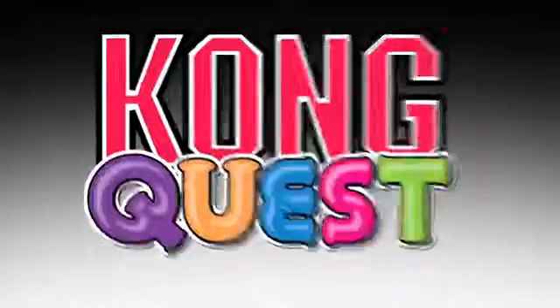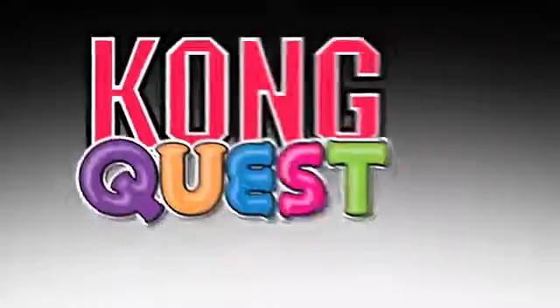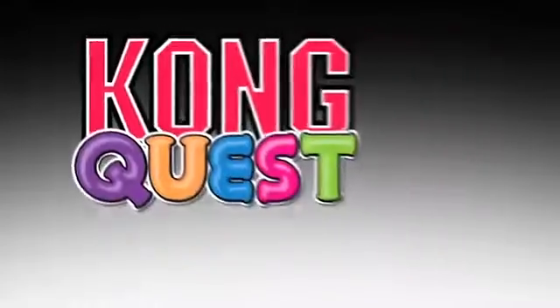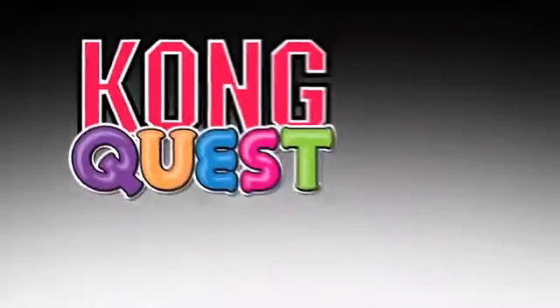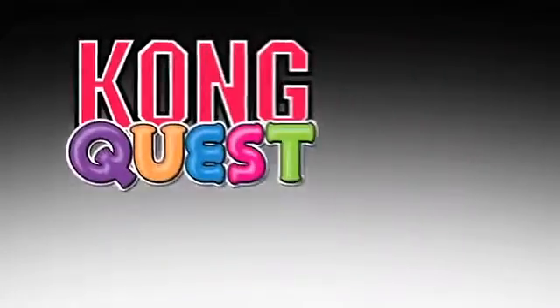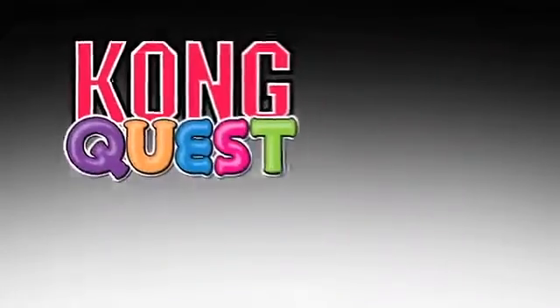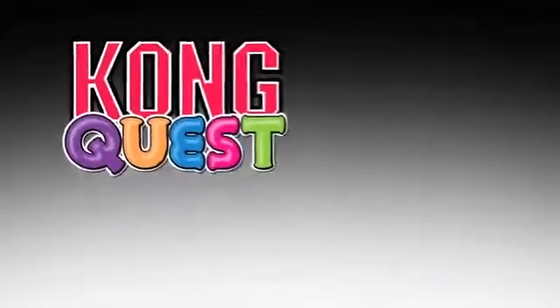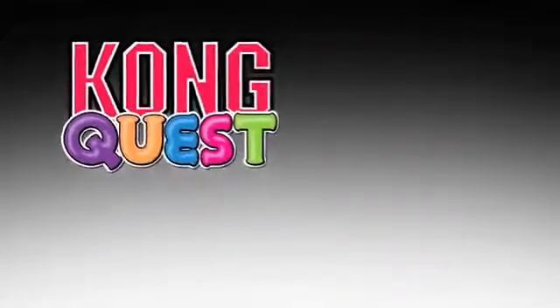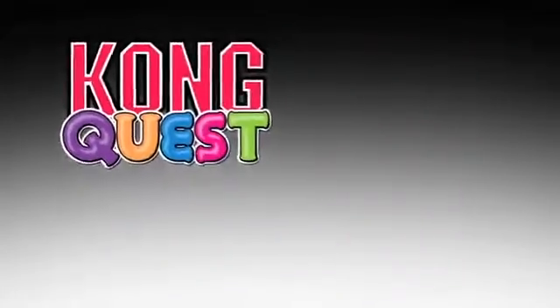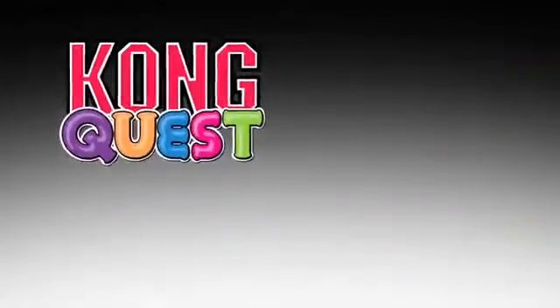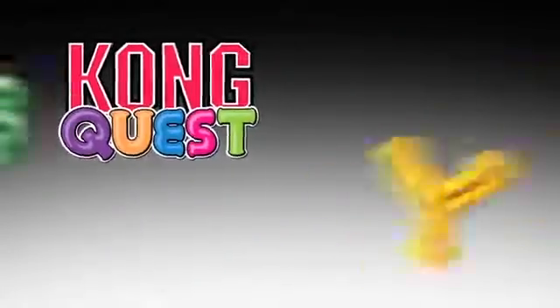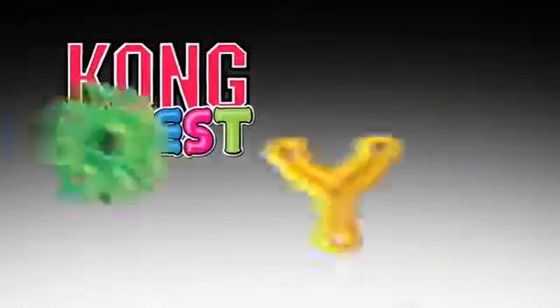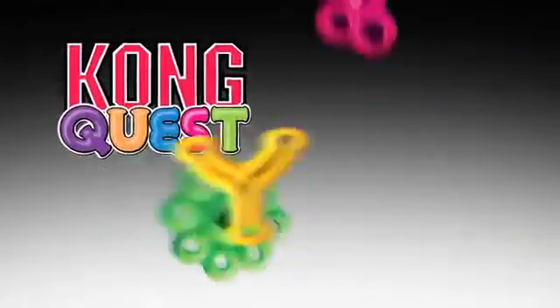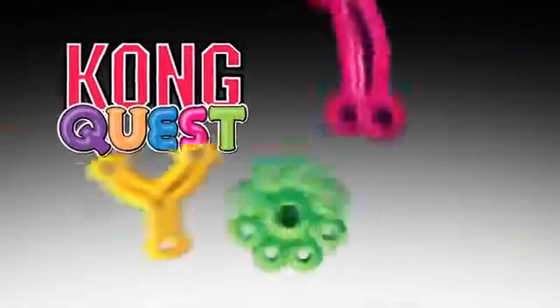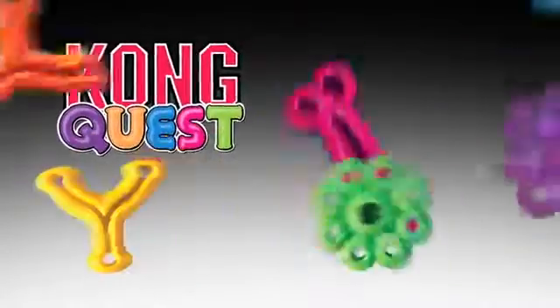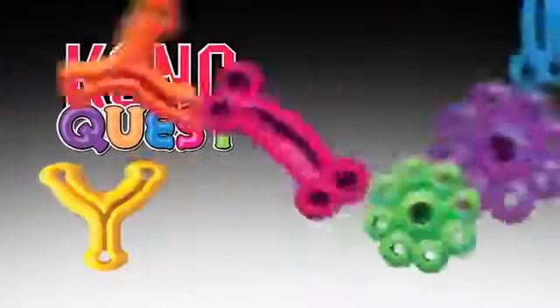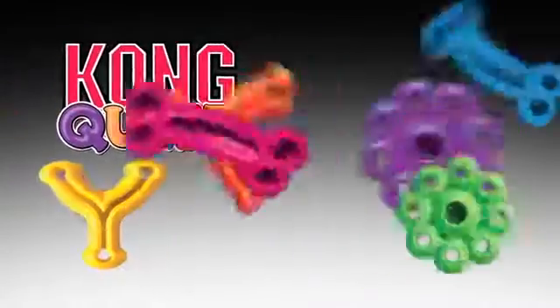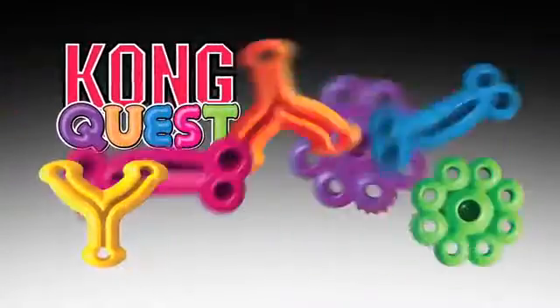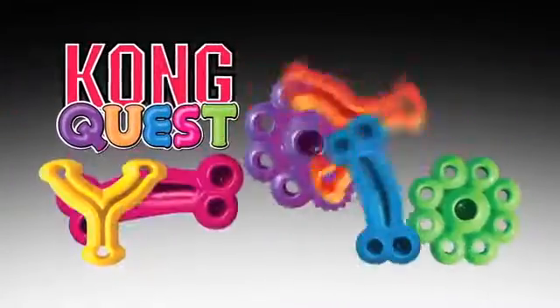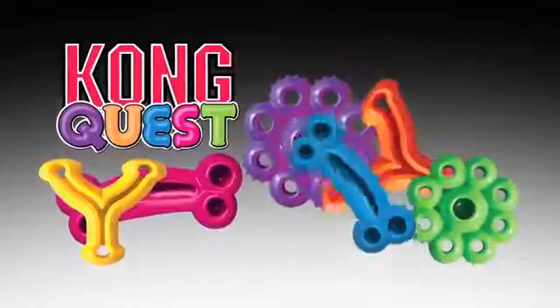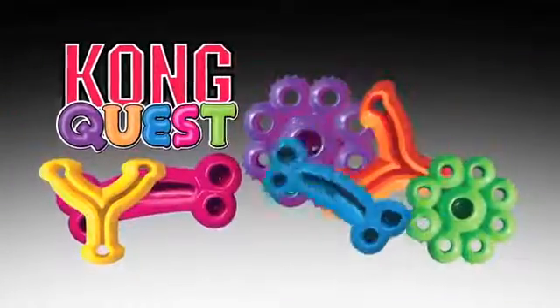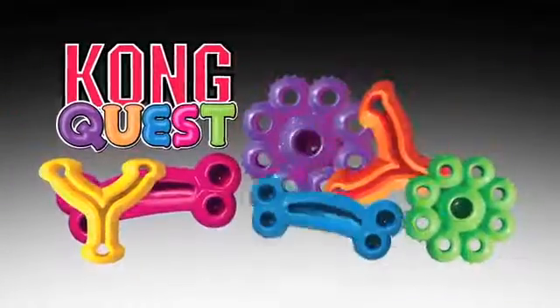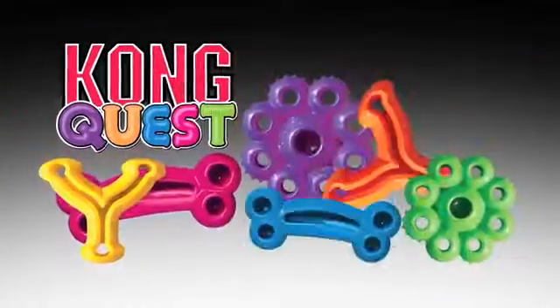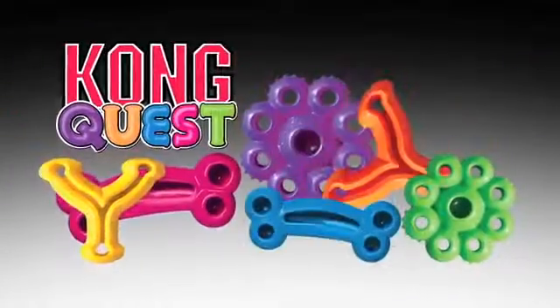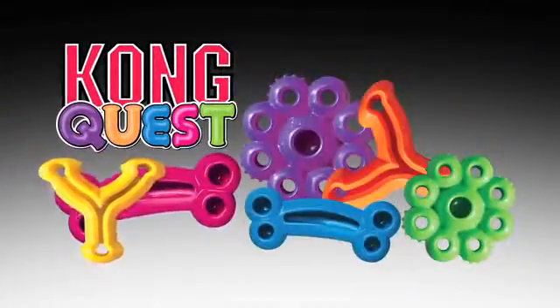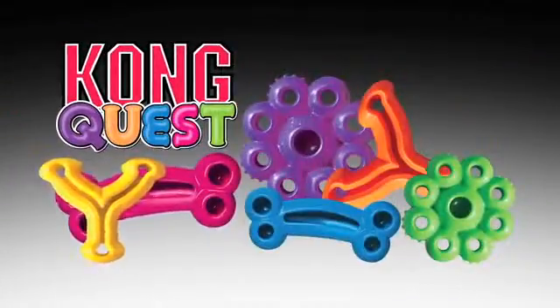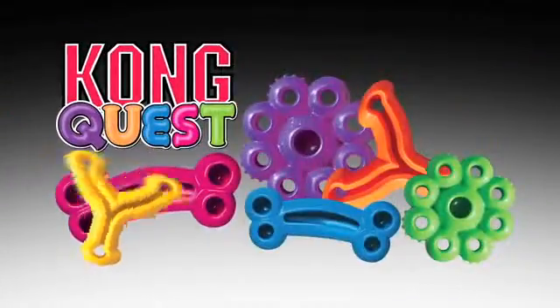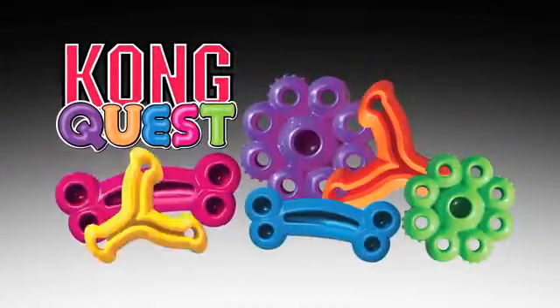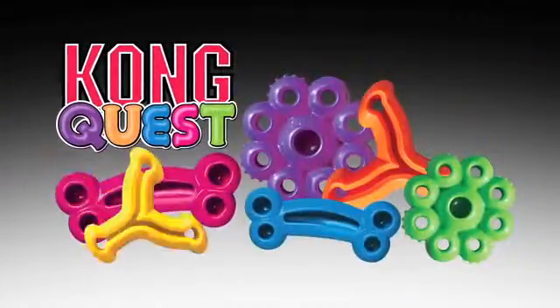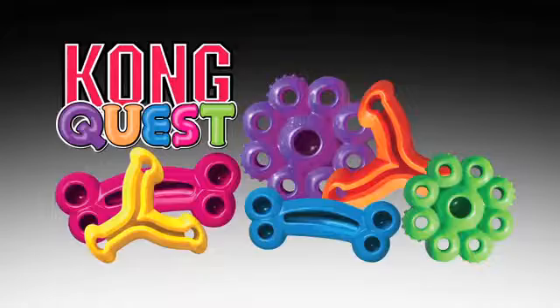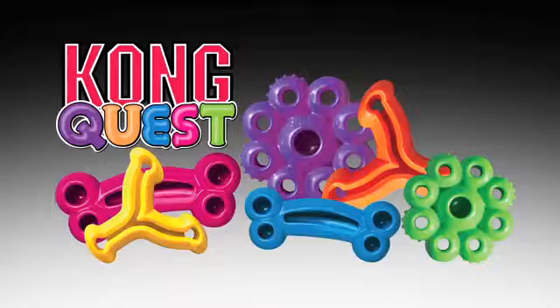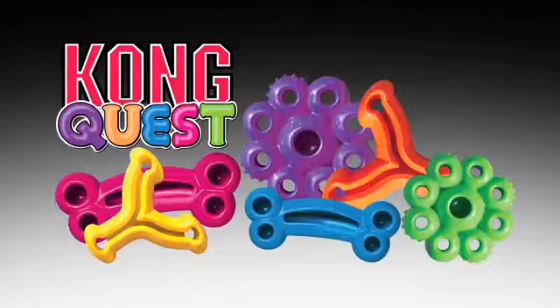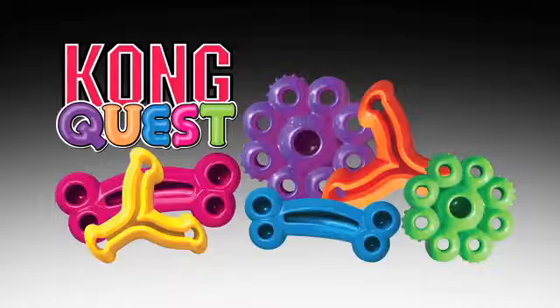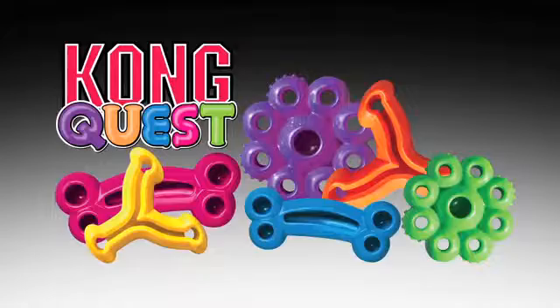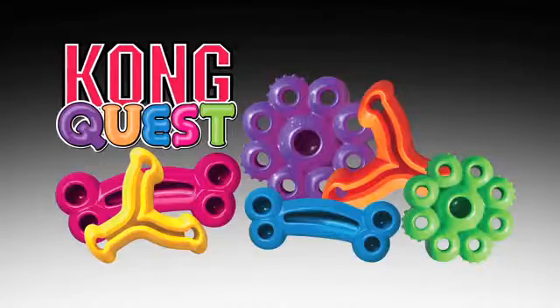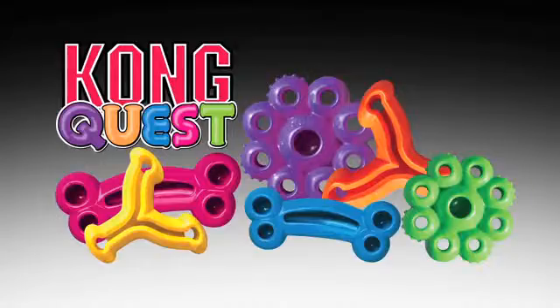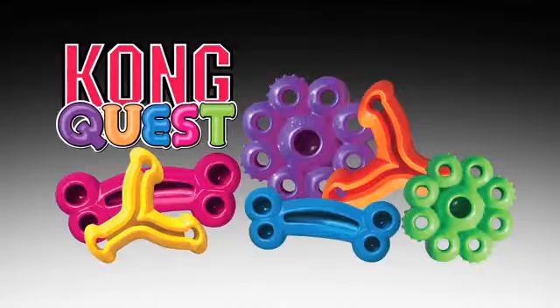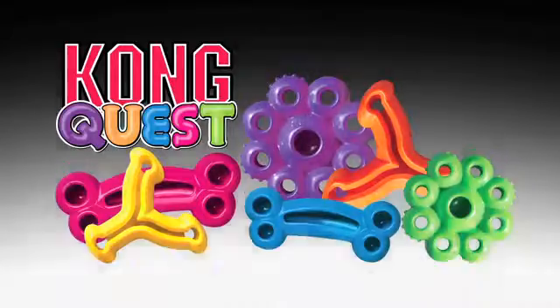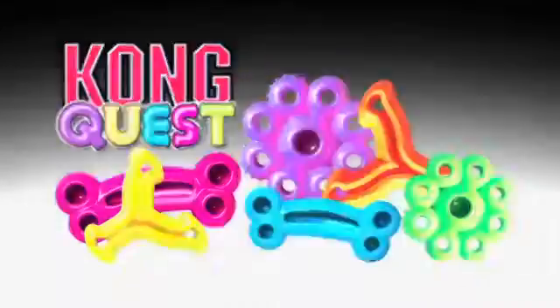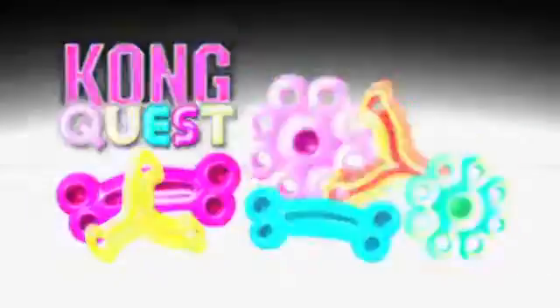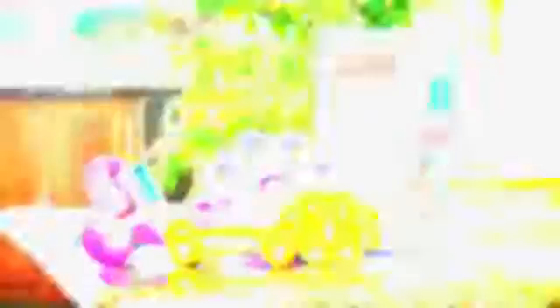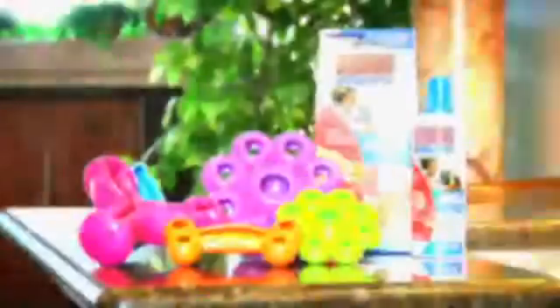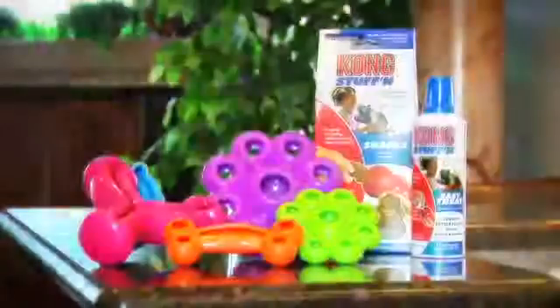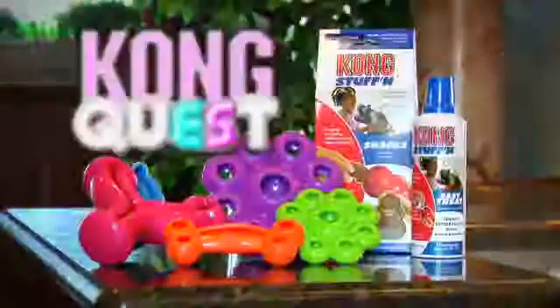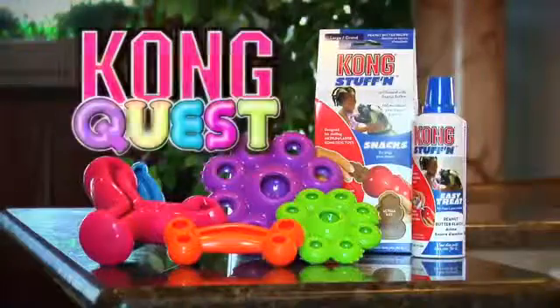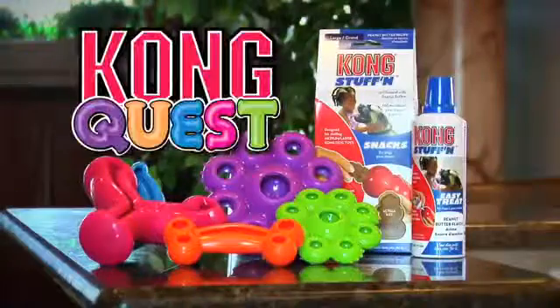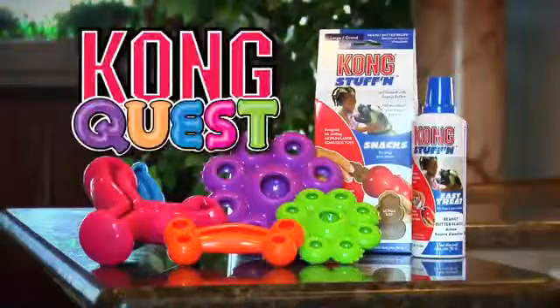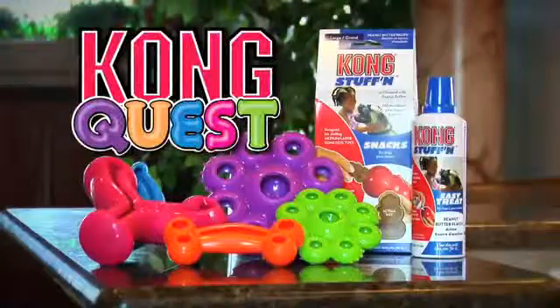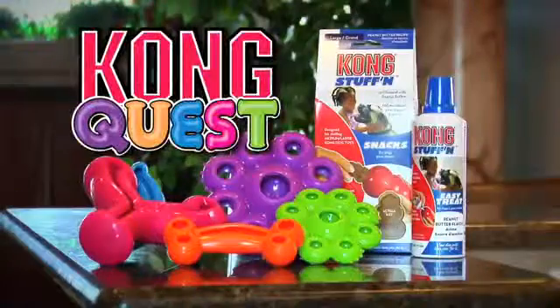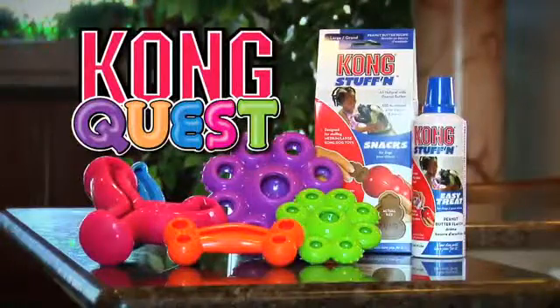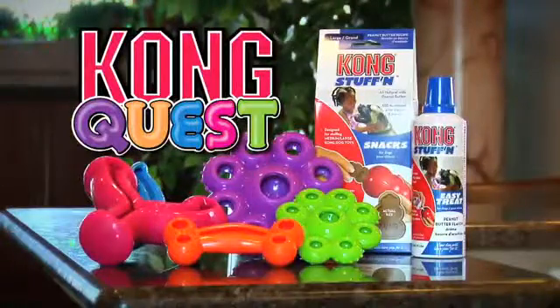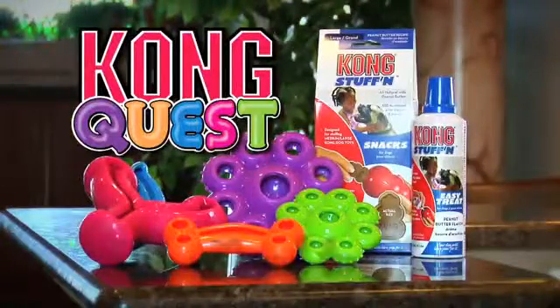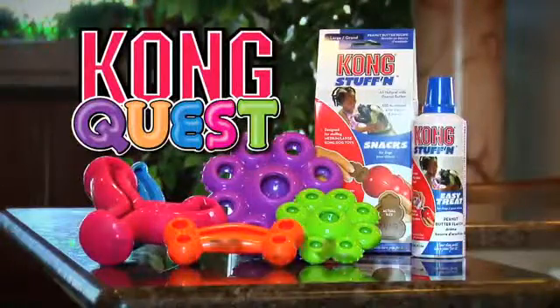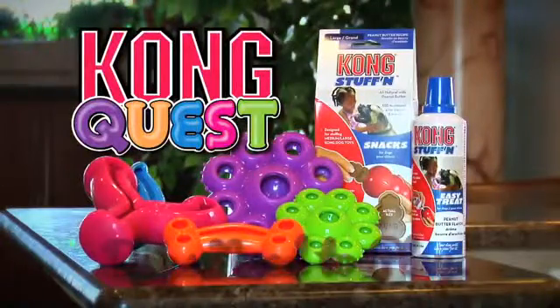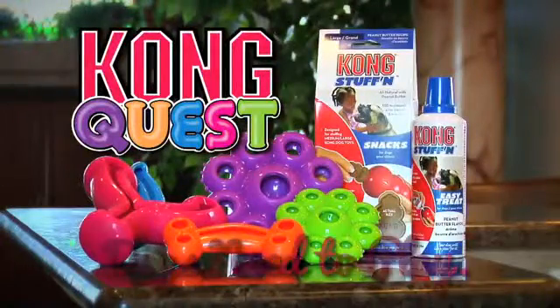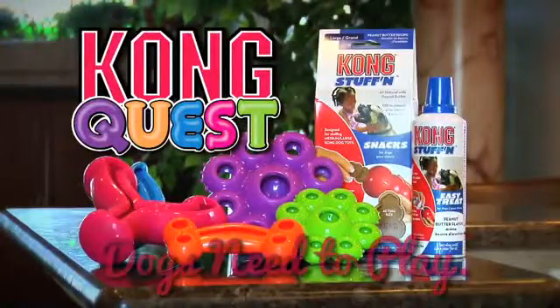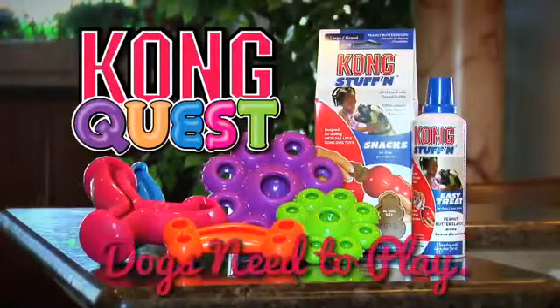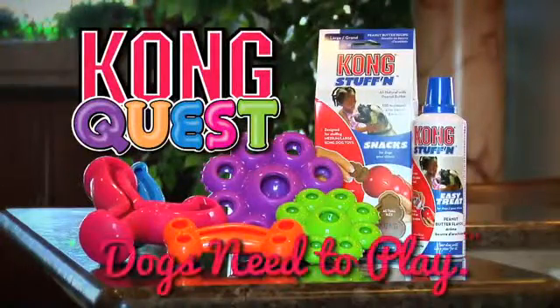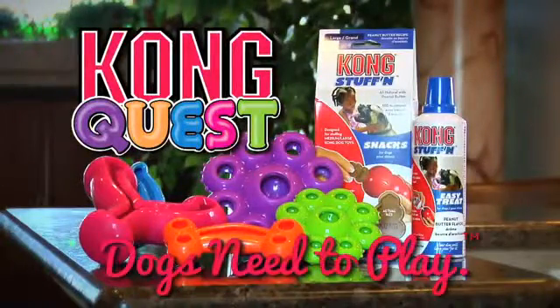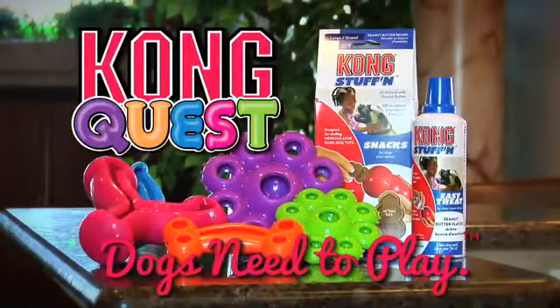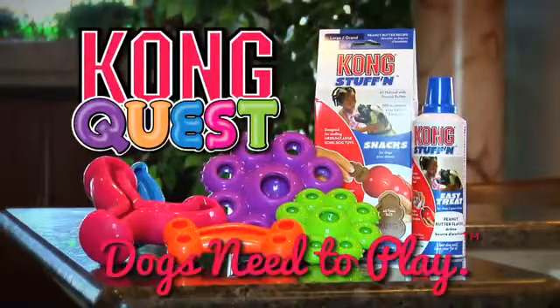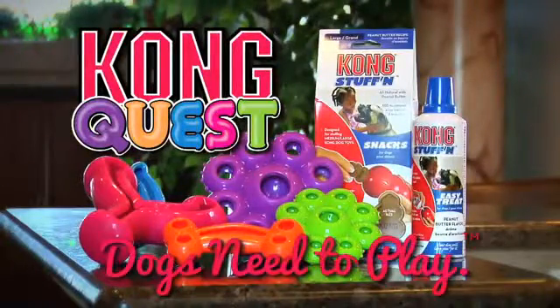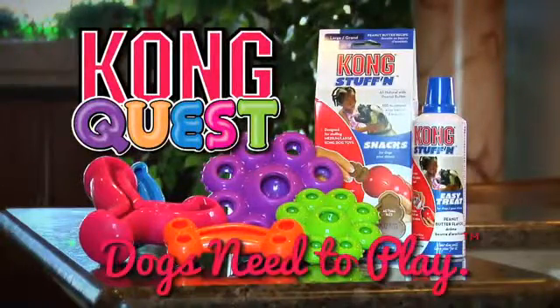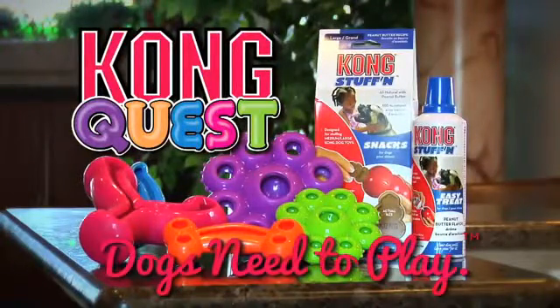Available in three shapes and two sizes, and comes in assorted colors. Kong, because dogs need to play.